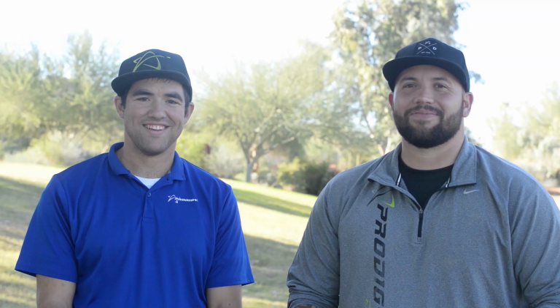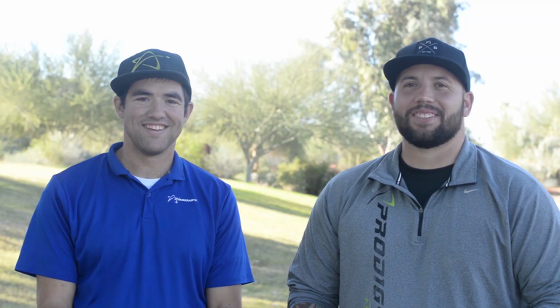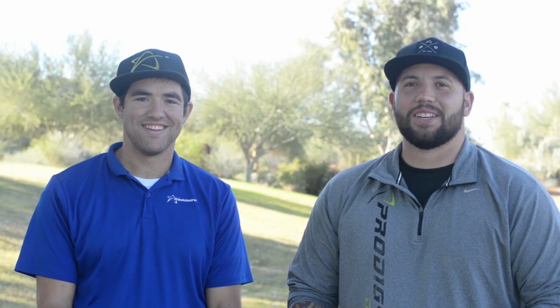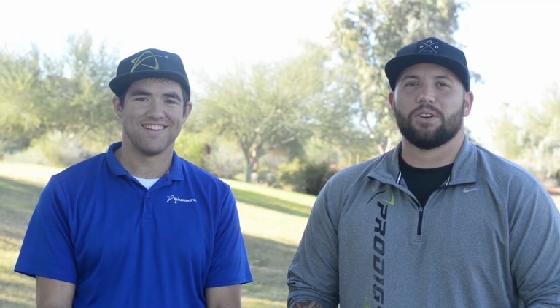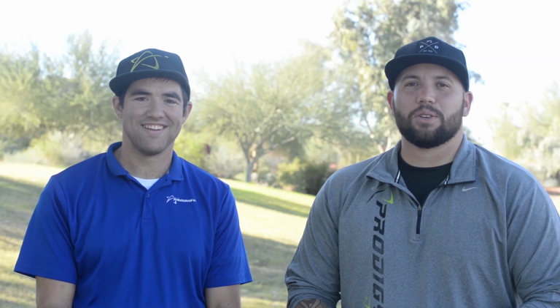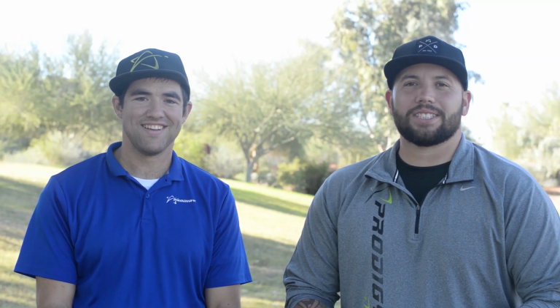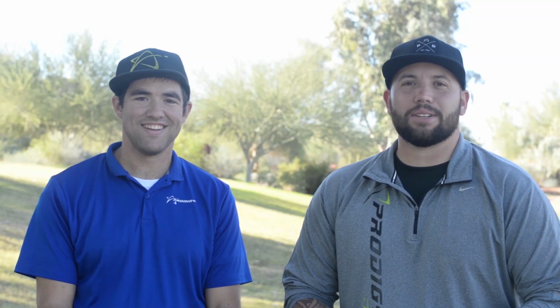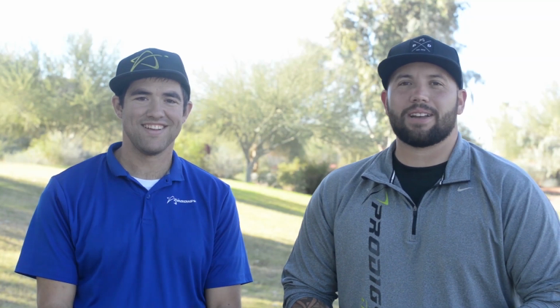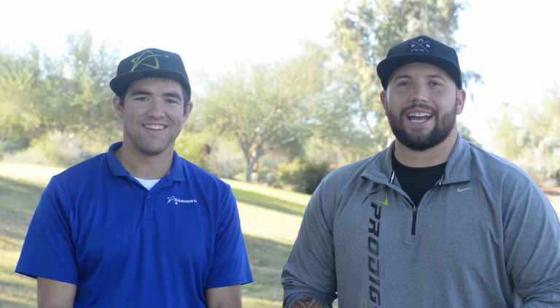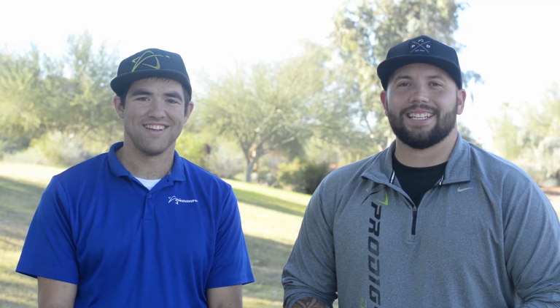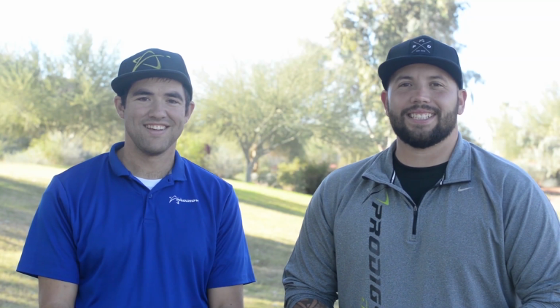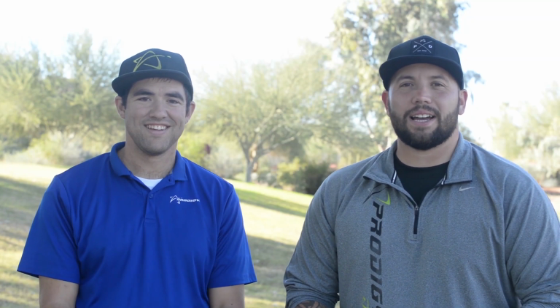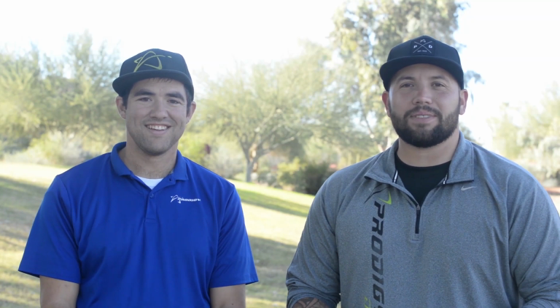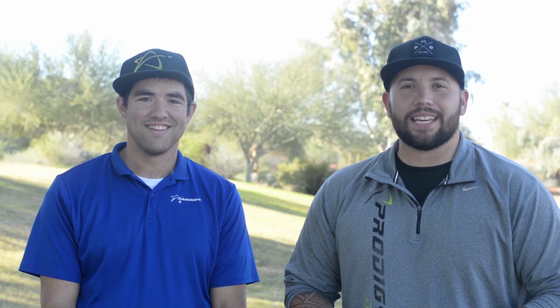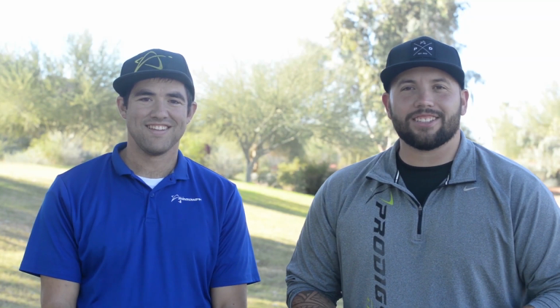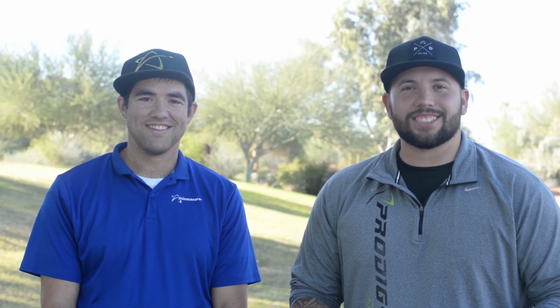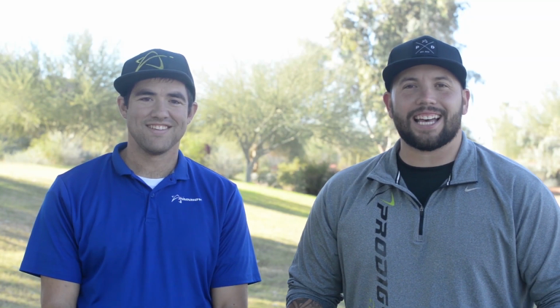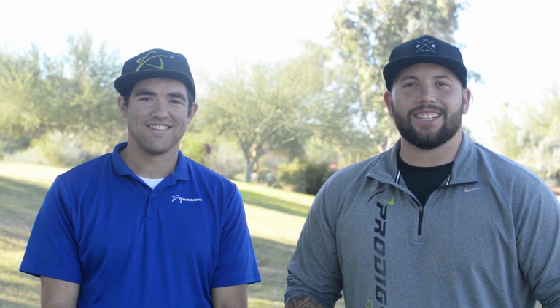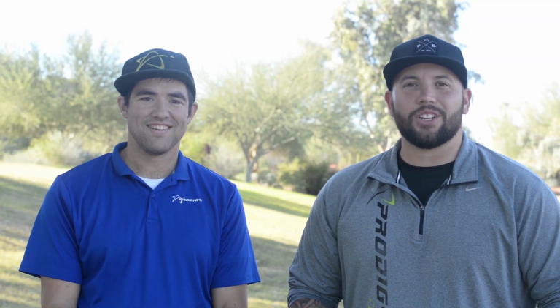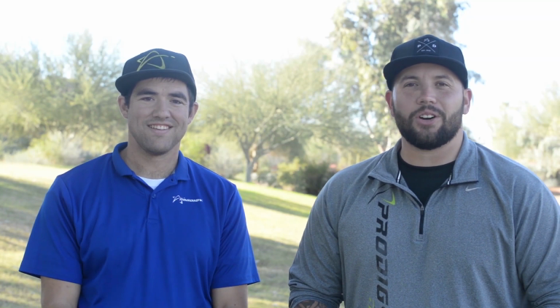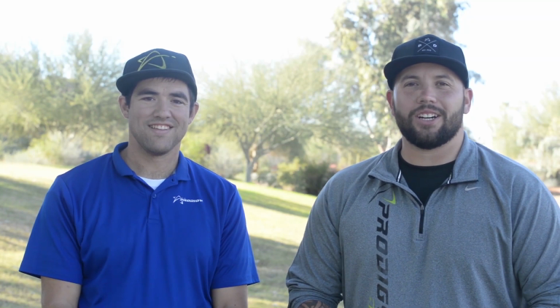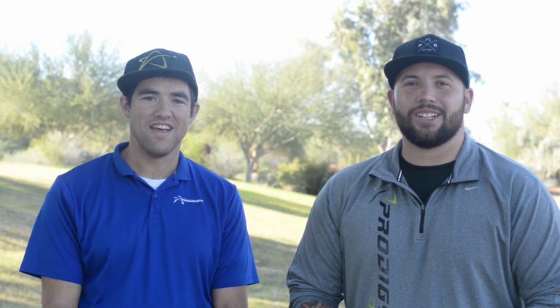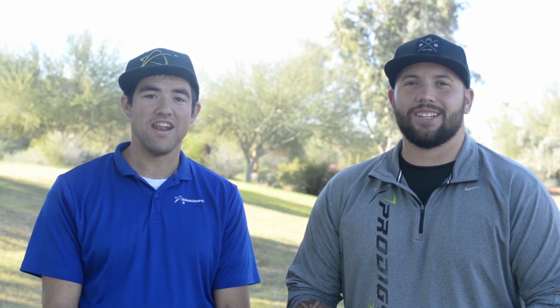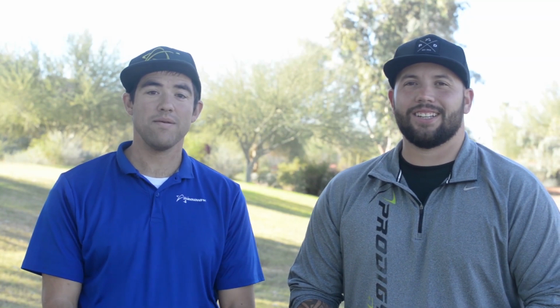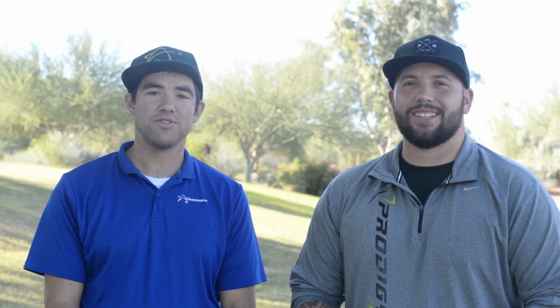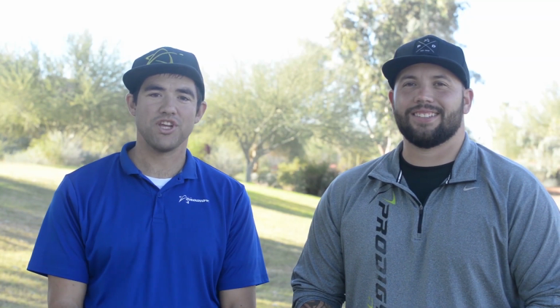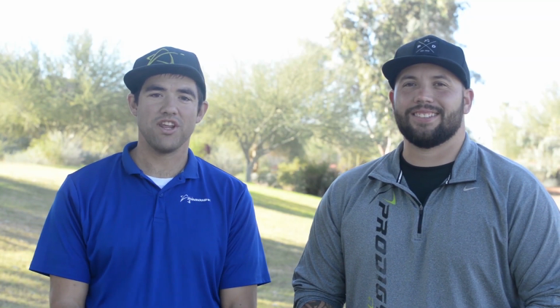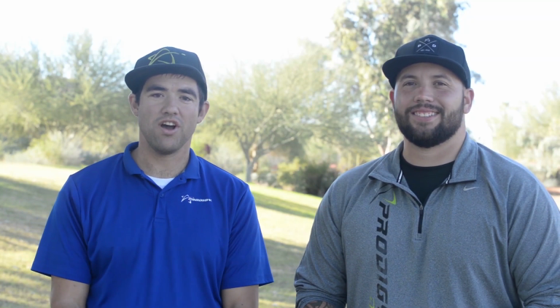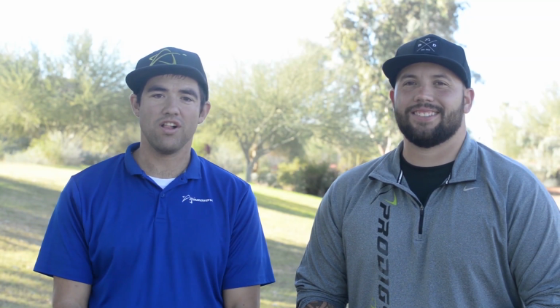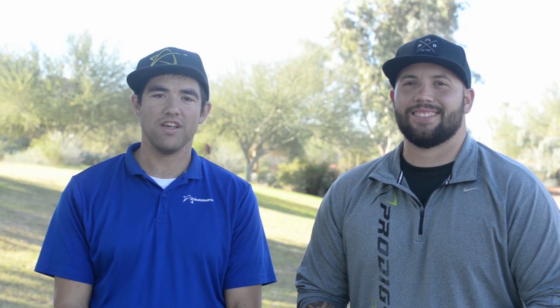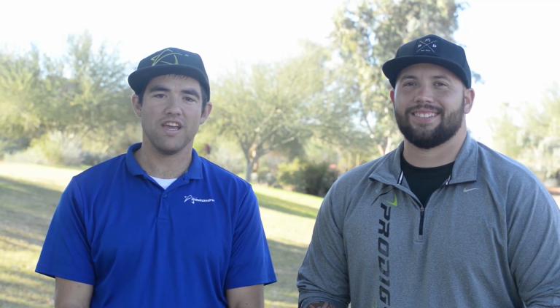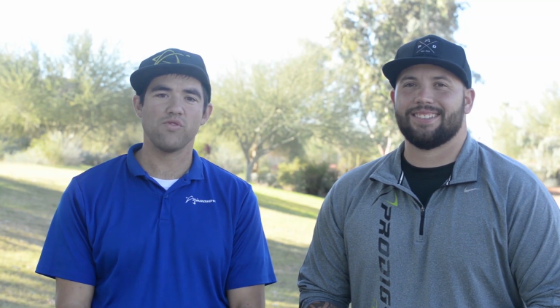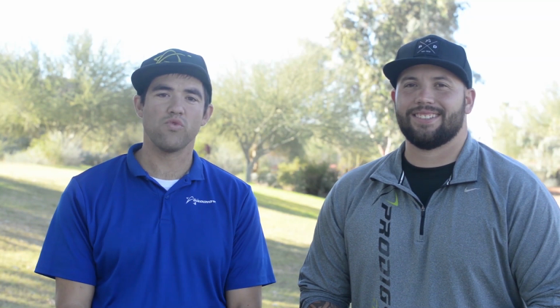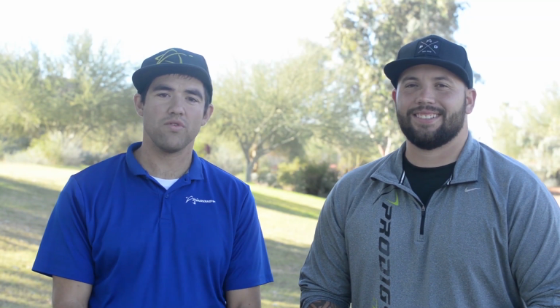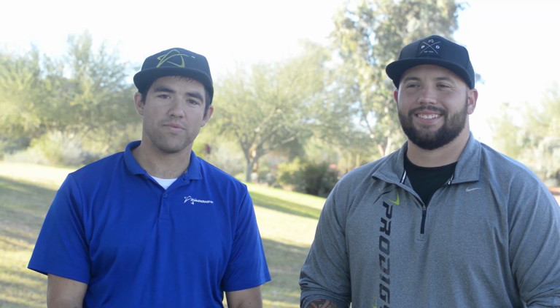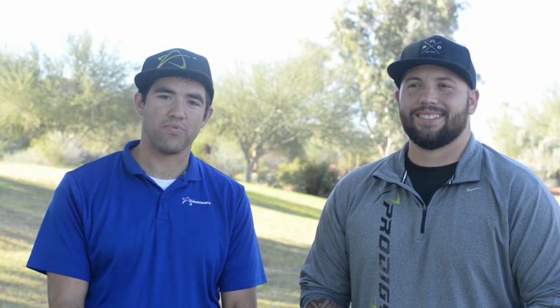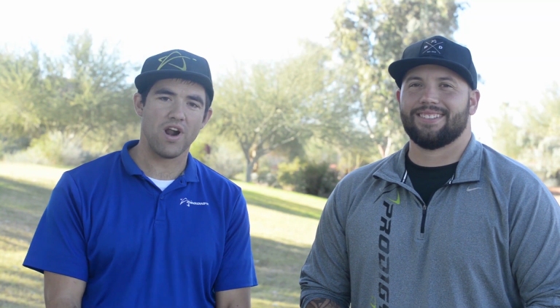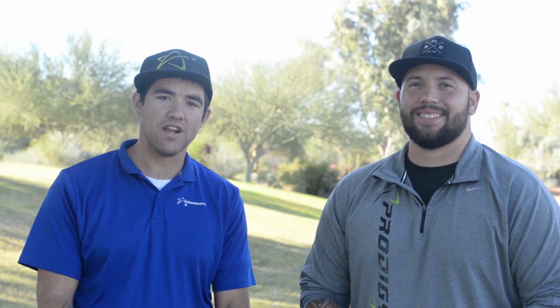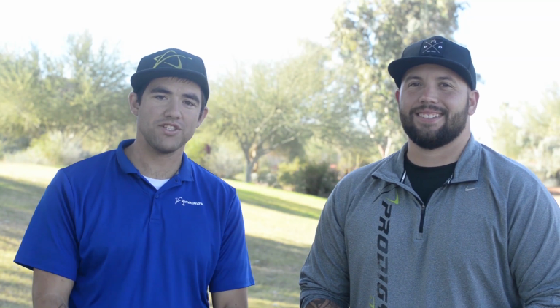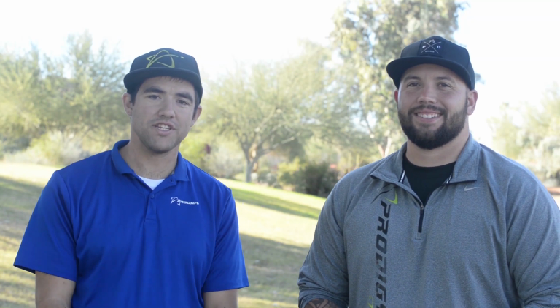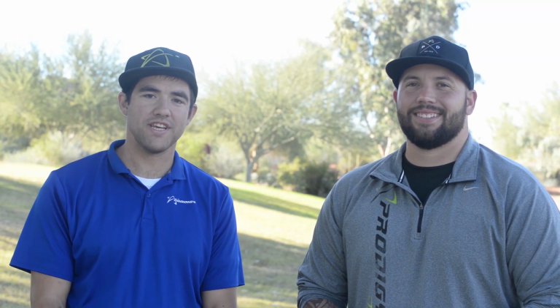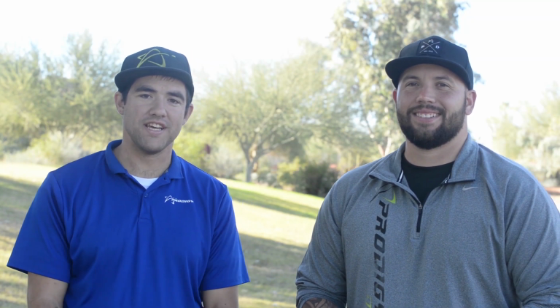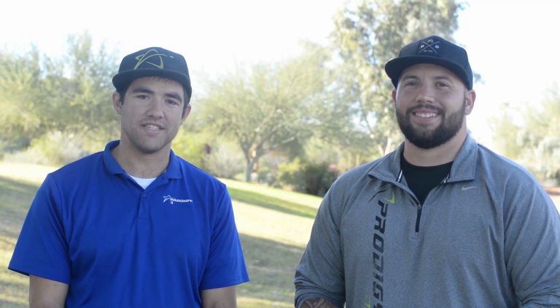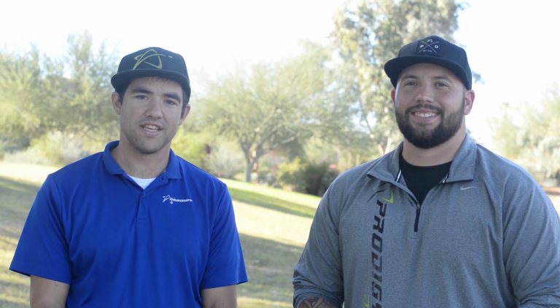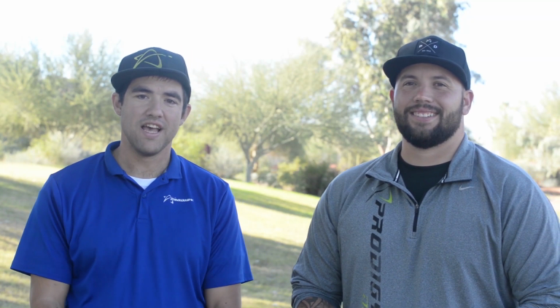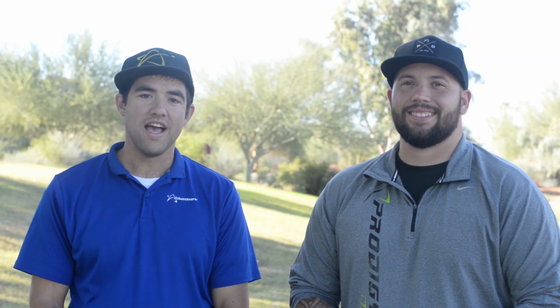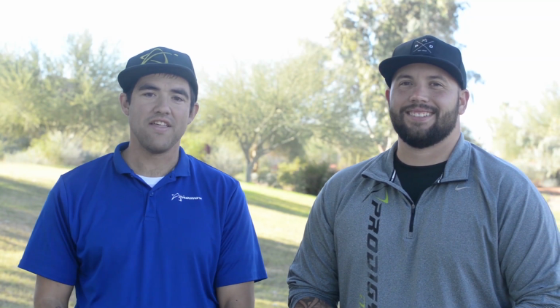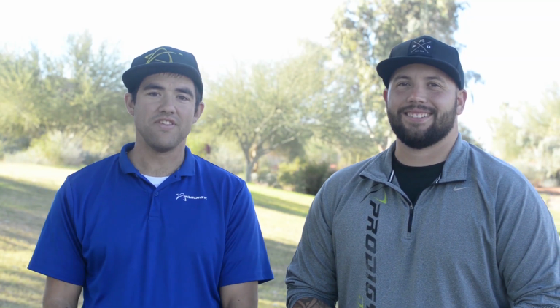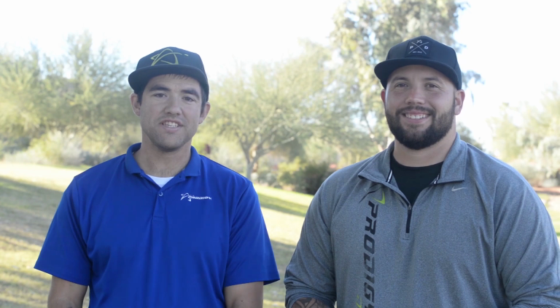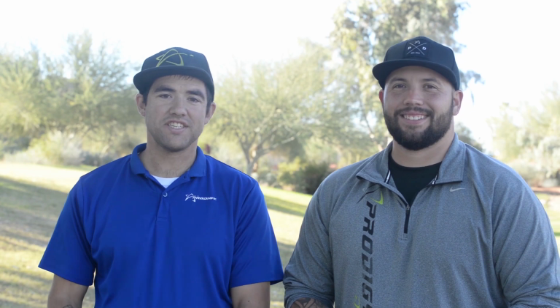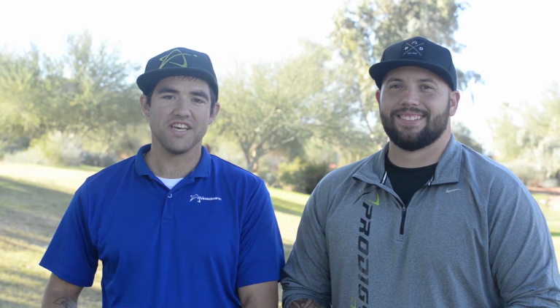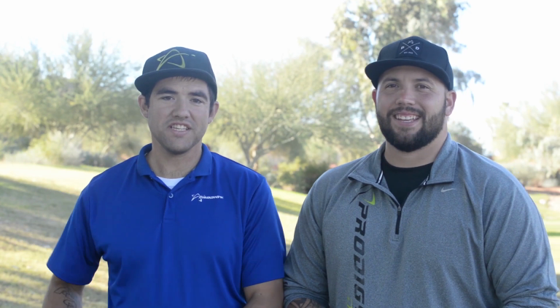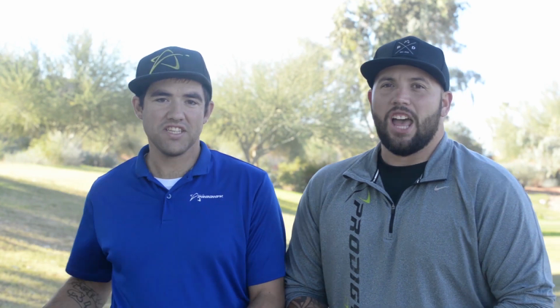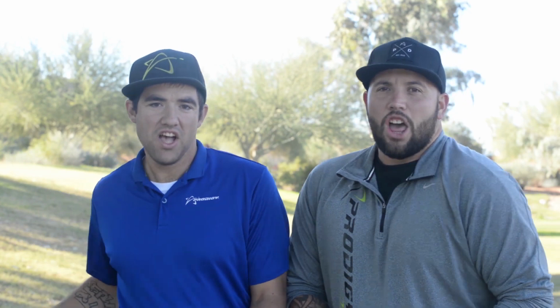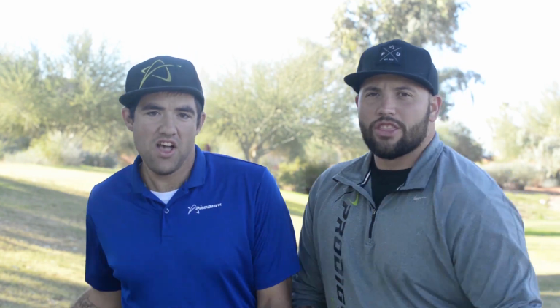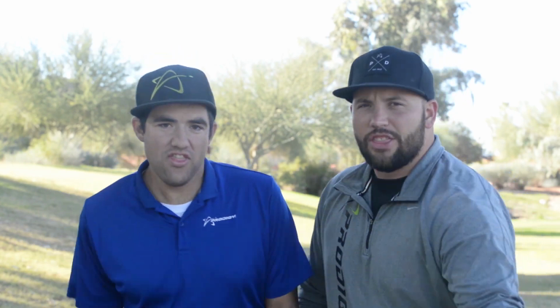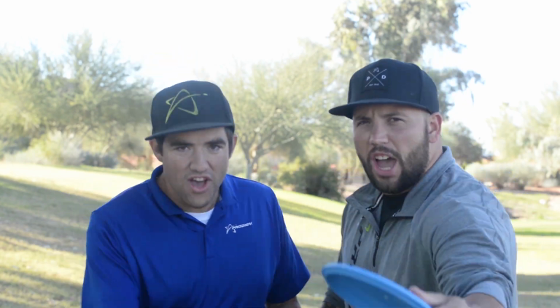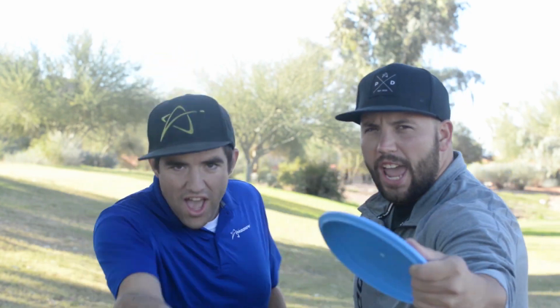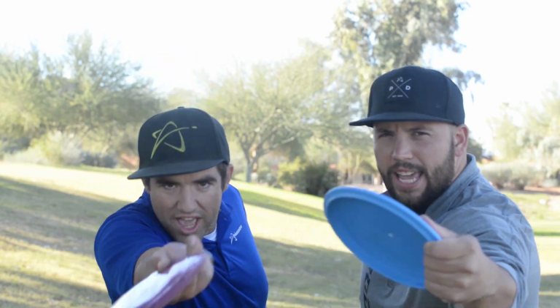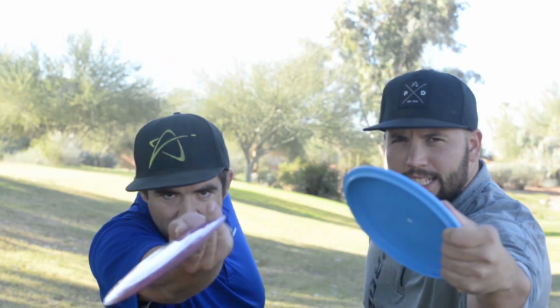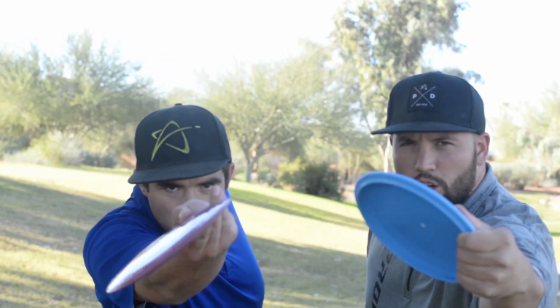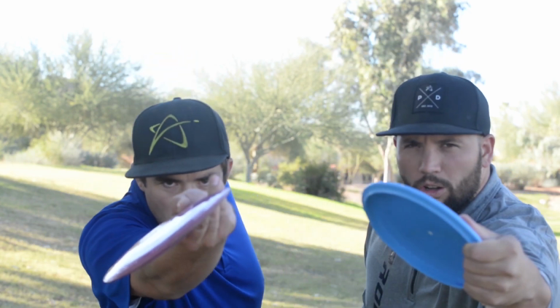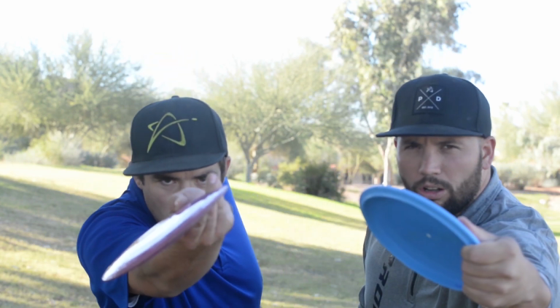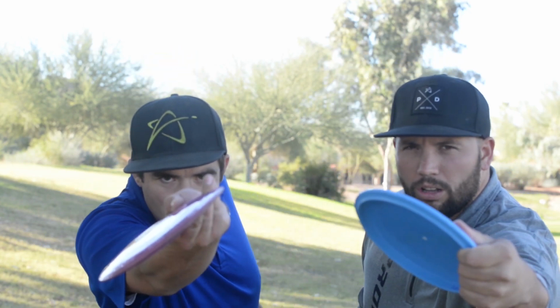What's up guys? I'm Taylor Salanoa, and I'm Shane Hawley, and we're with Prodigy Disc, and this is The Angle.